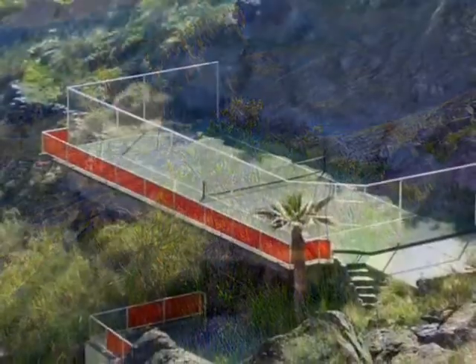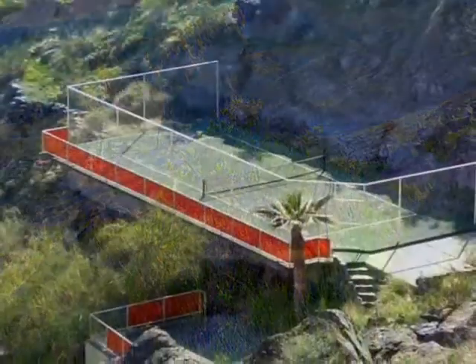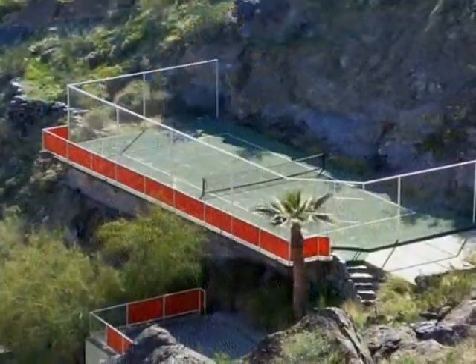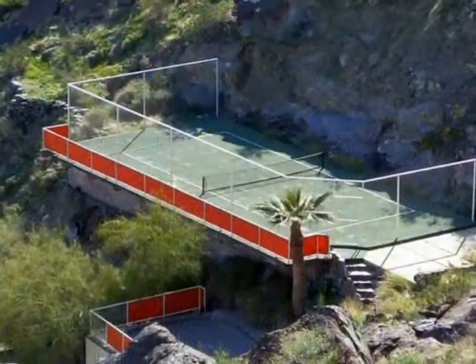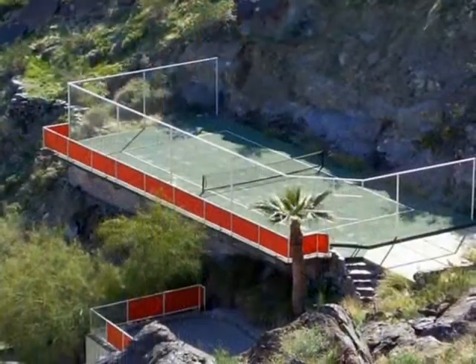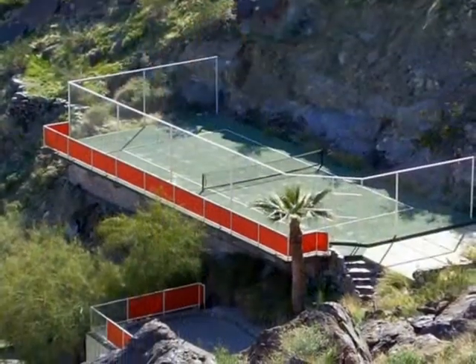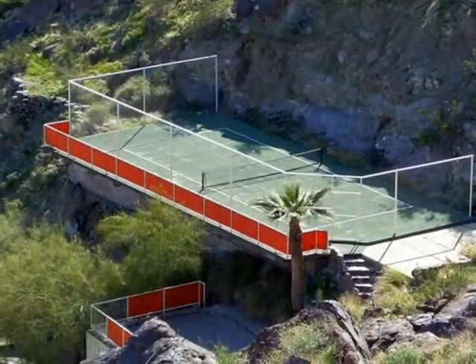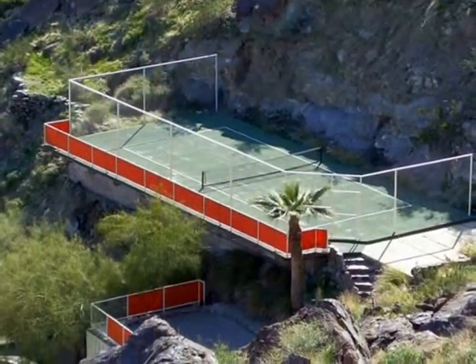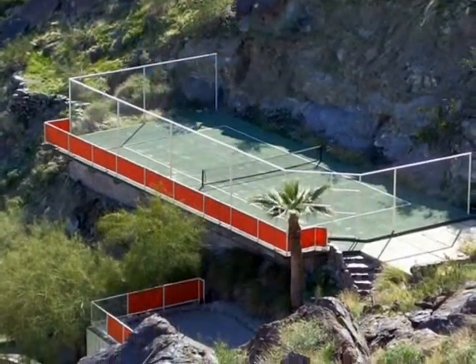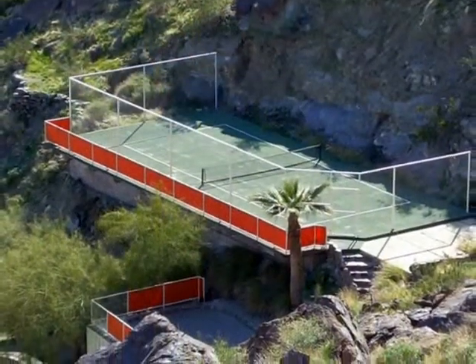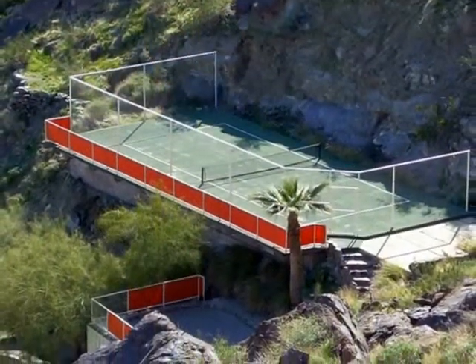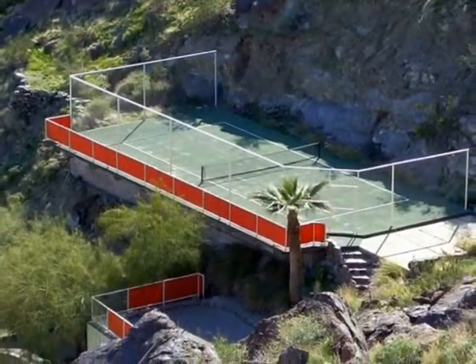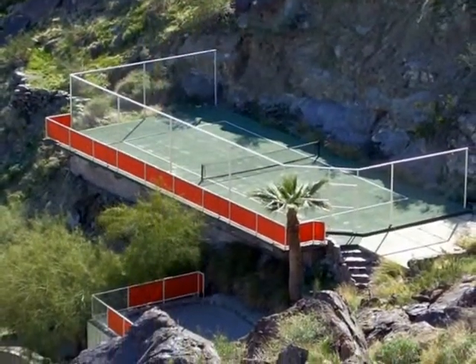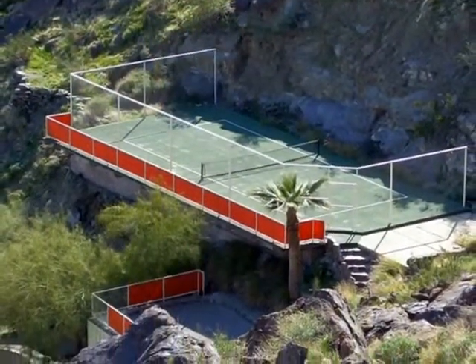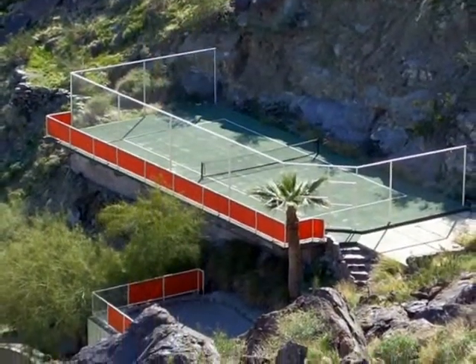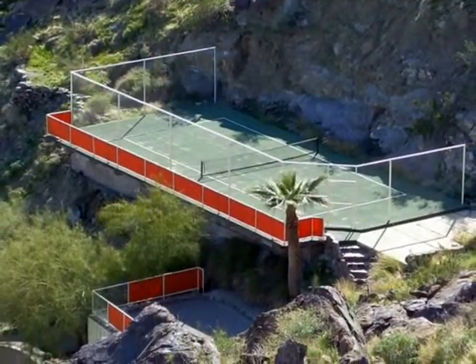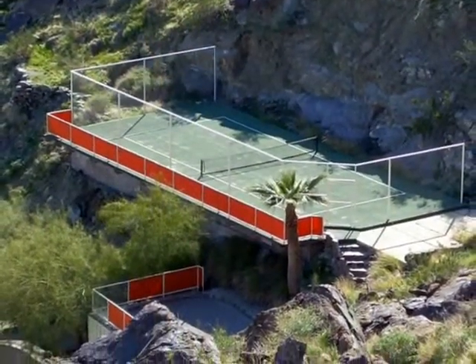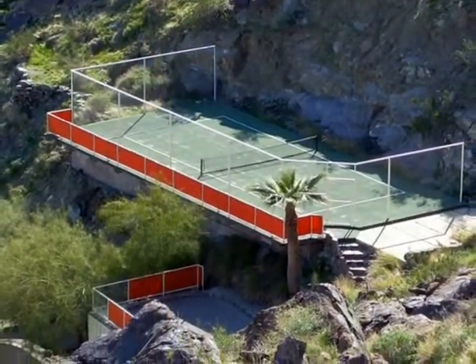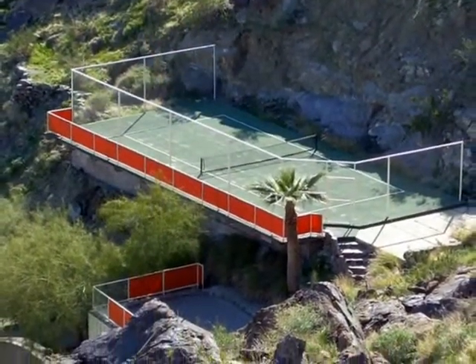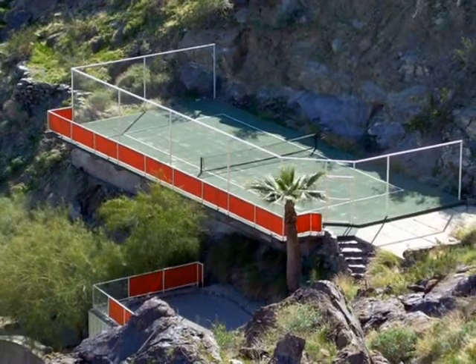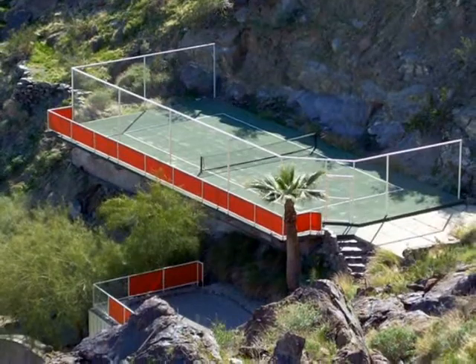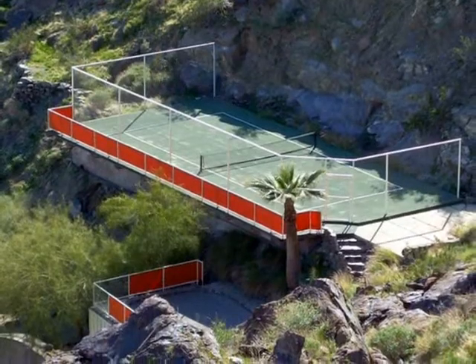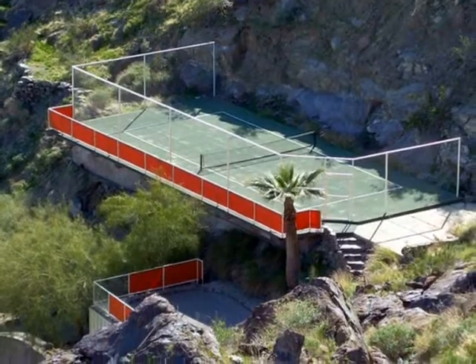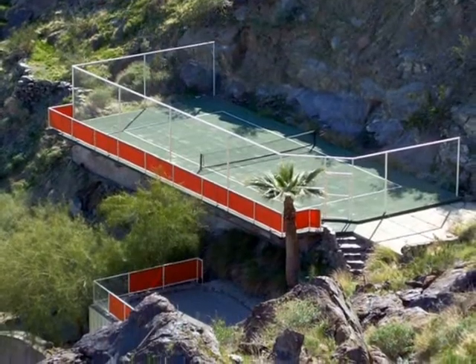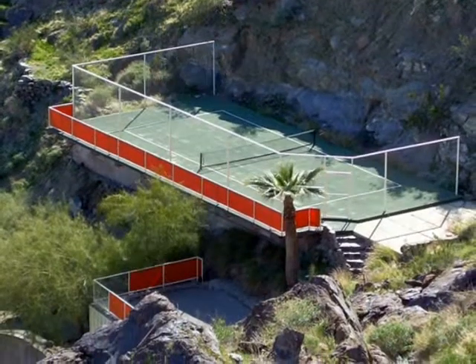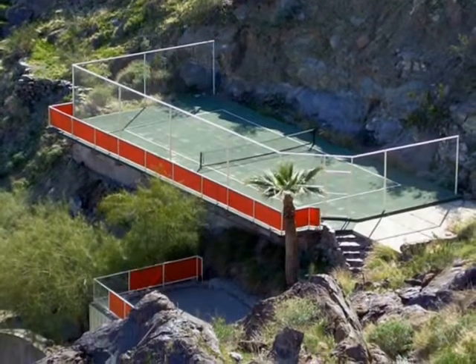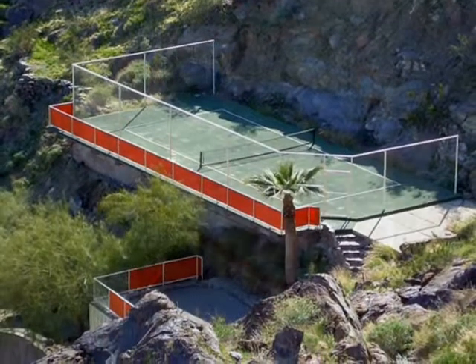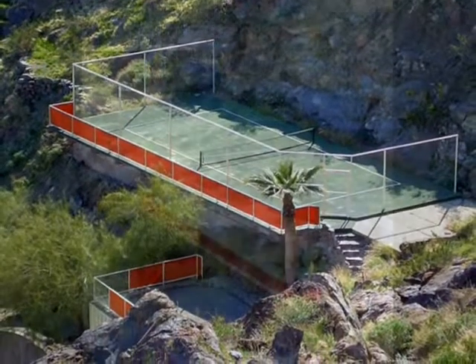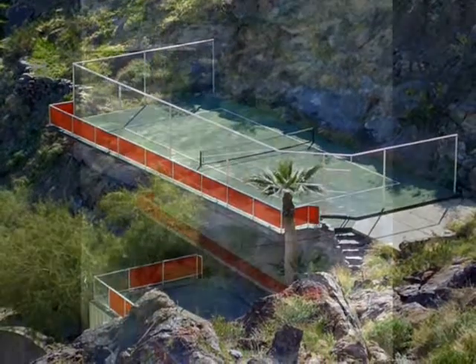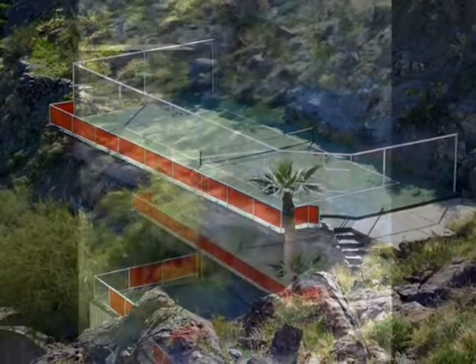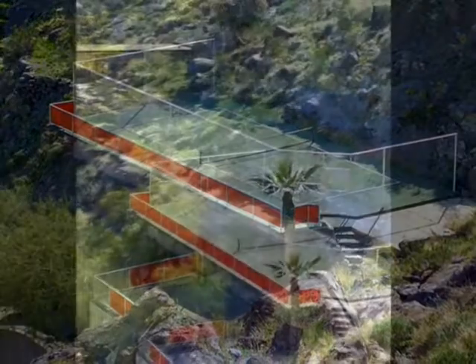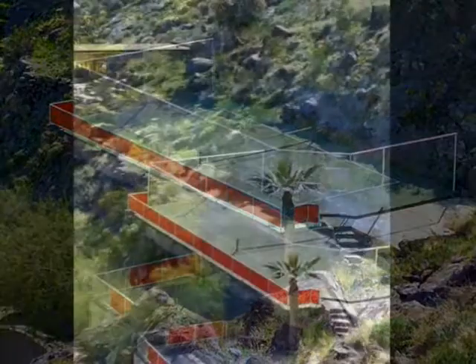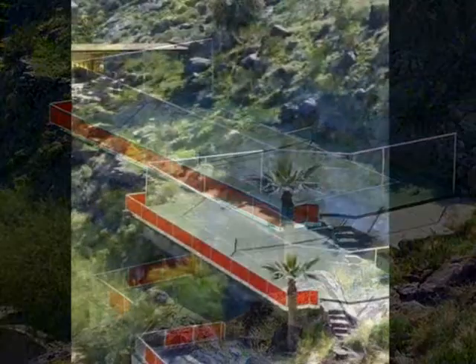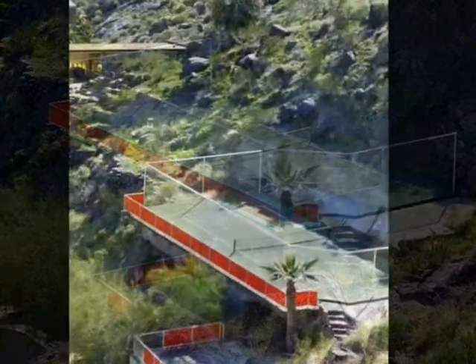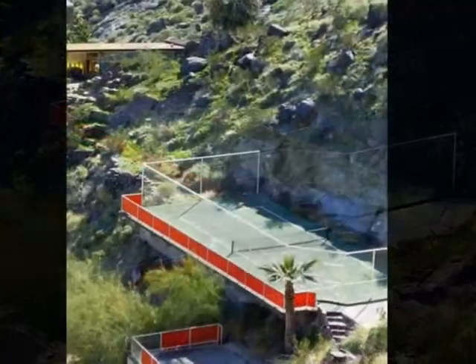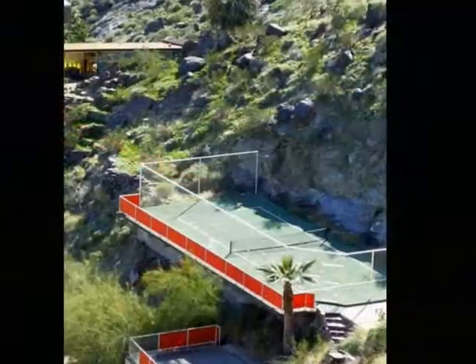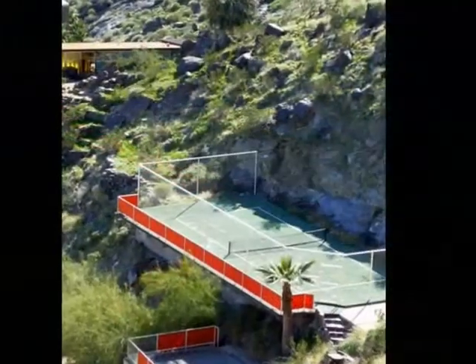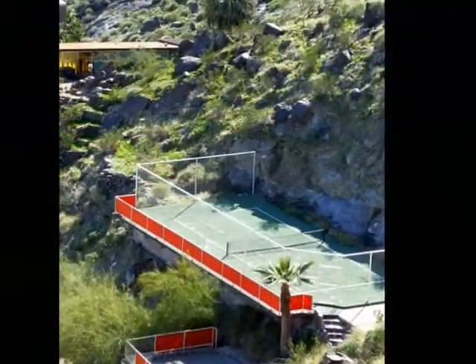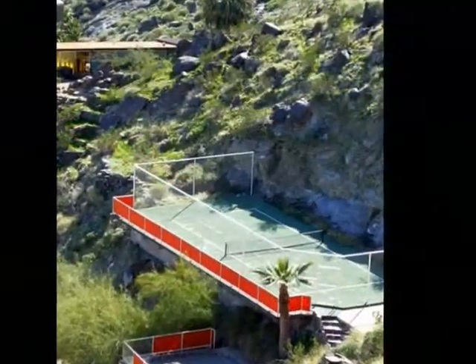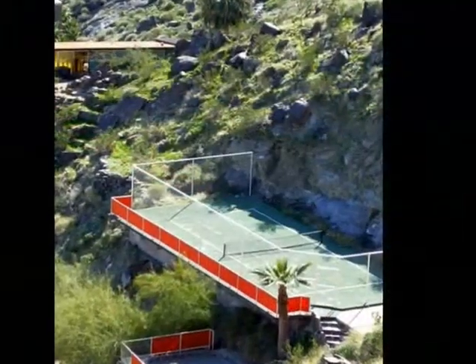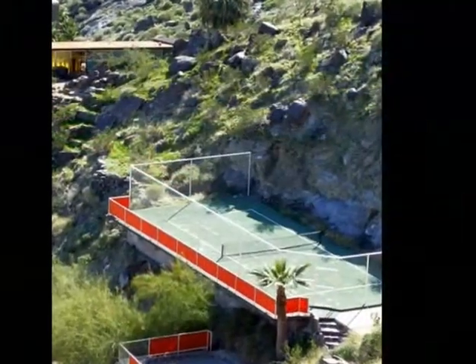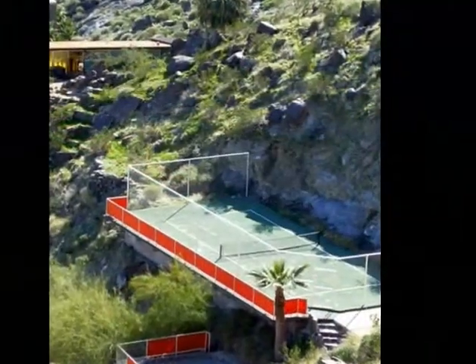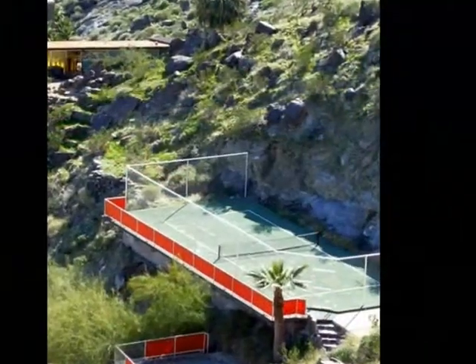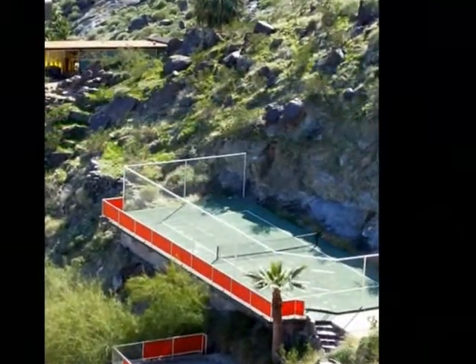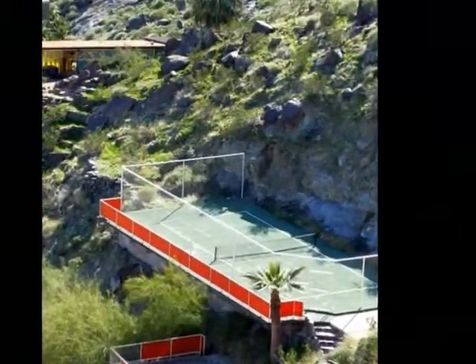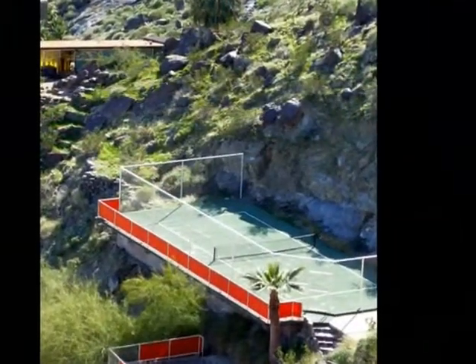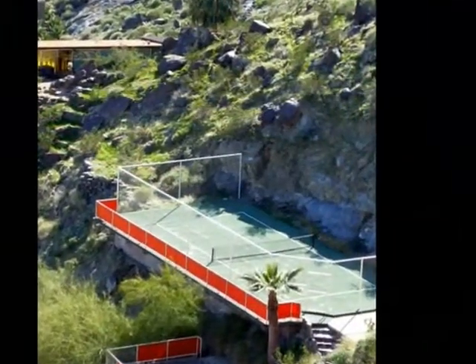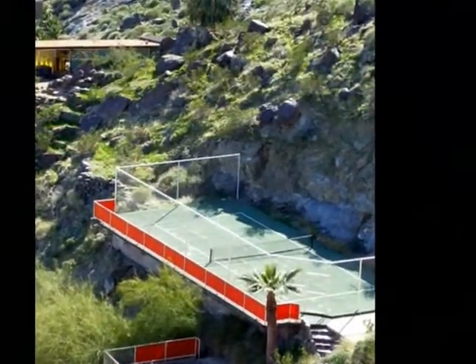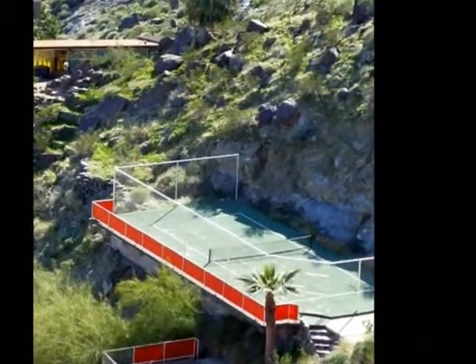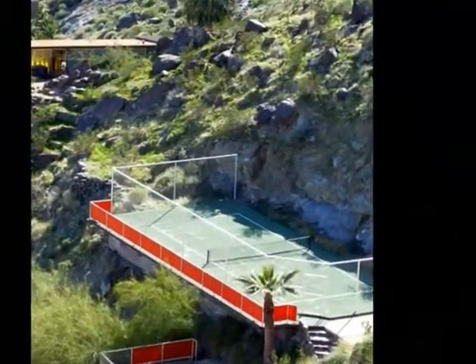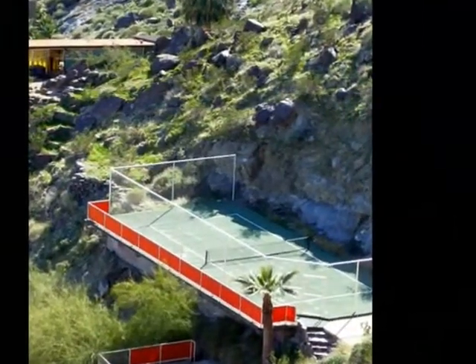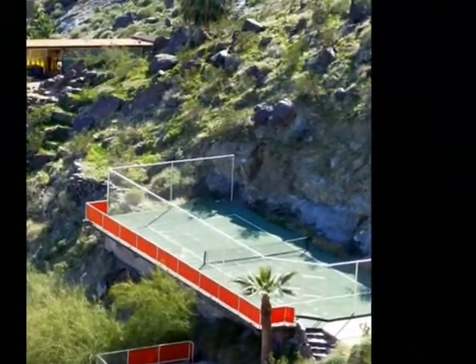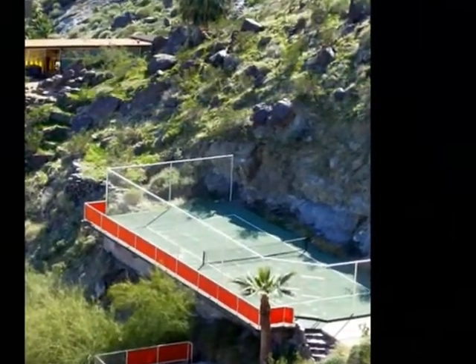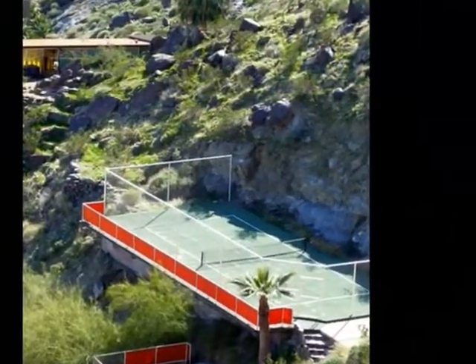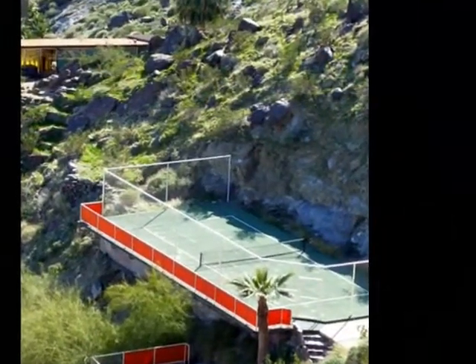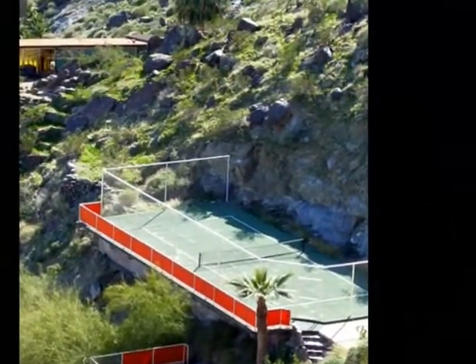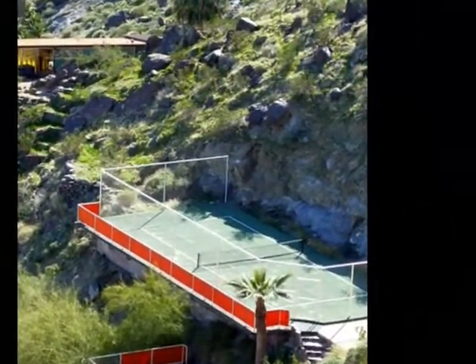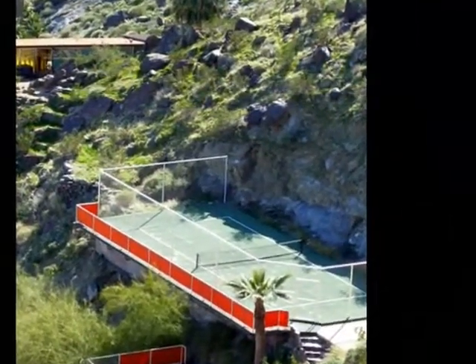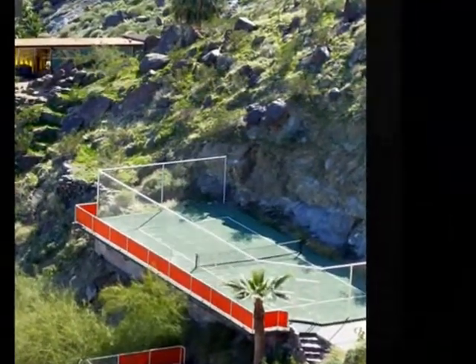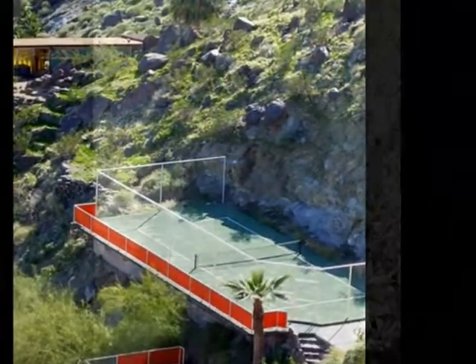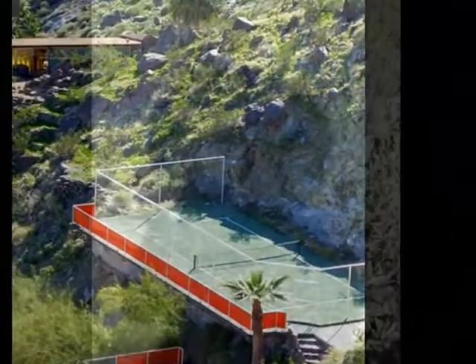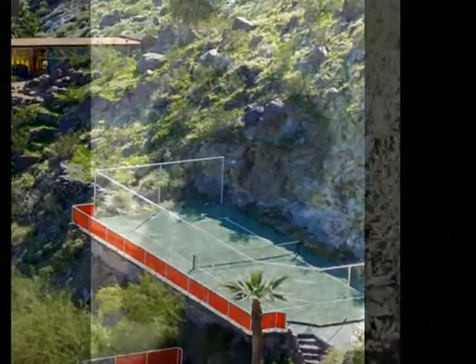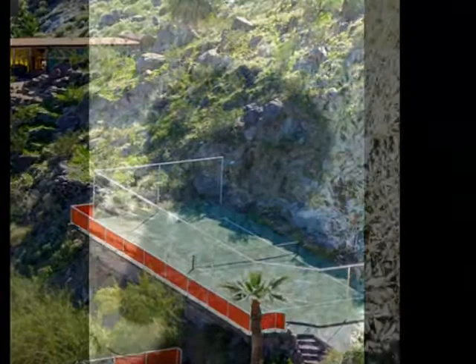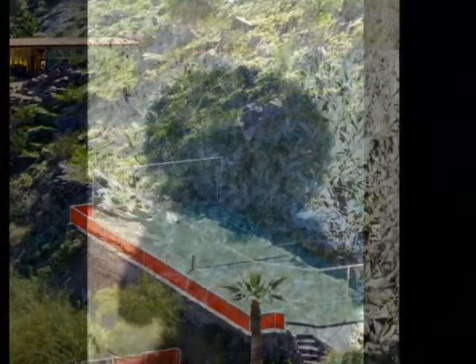I can't imagine playing tennis off the side of a cliff, and I certainly wouldn't want to be playing on the bottom level if an earthquake should arise.